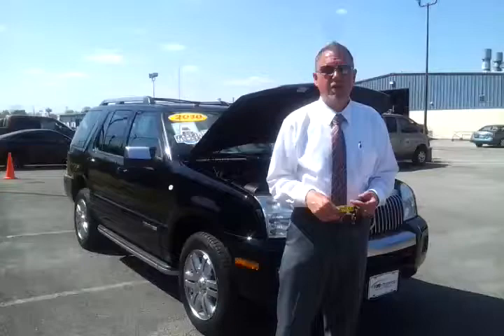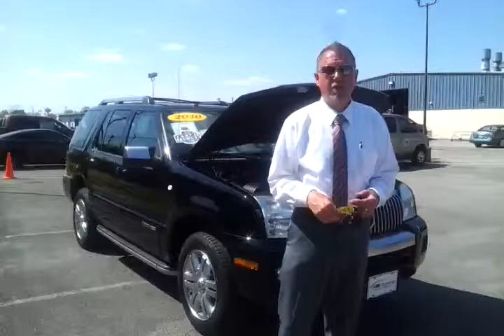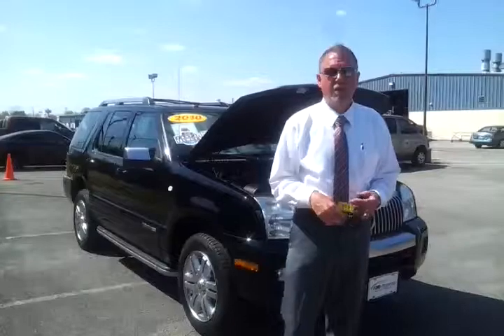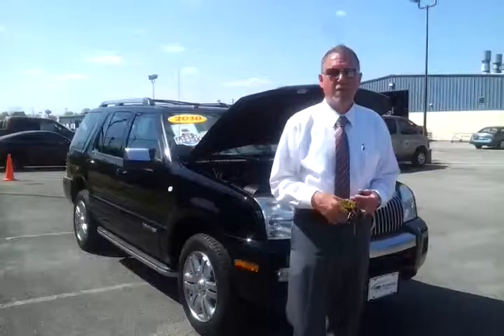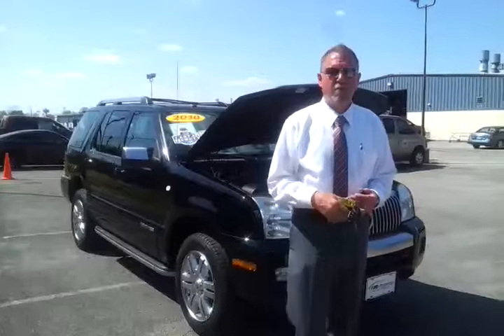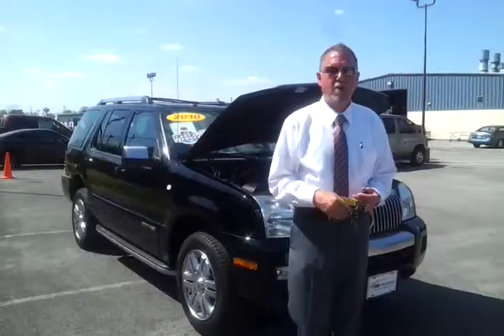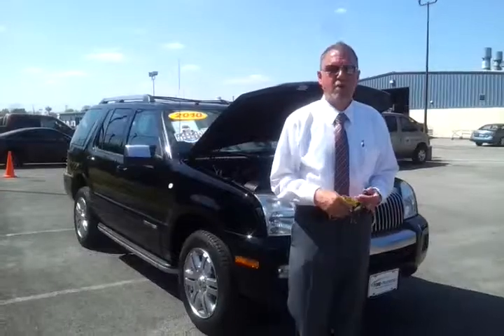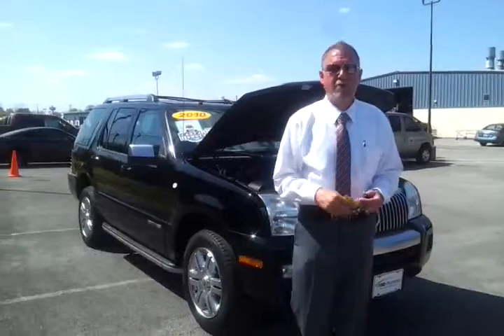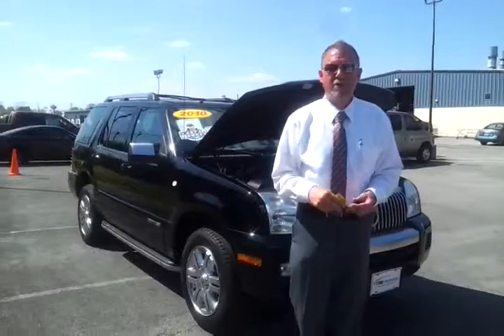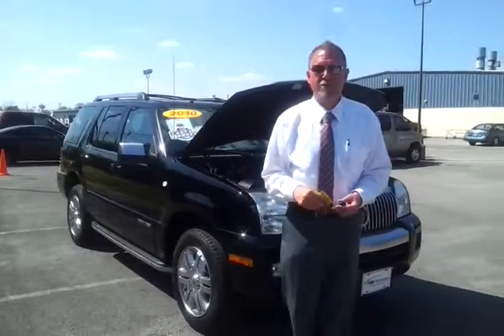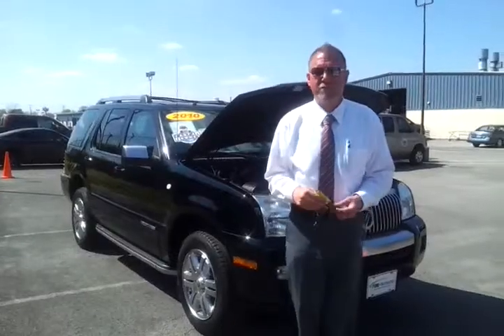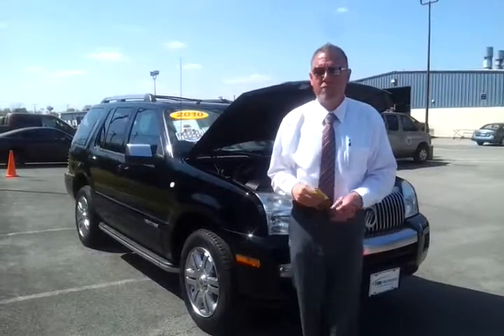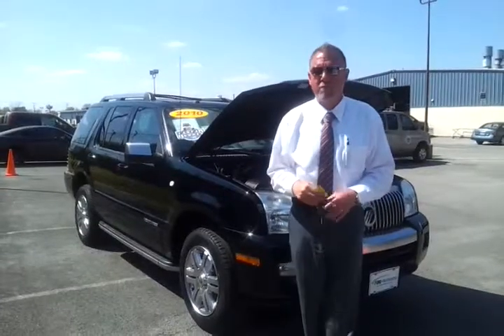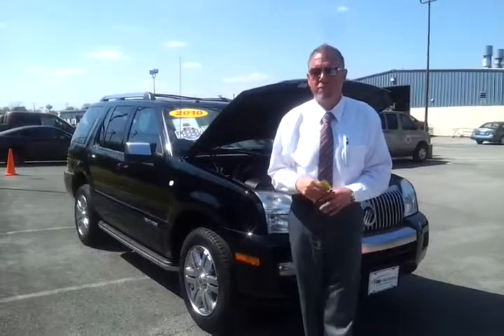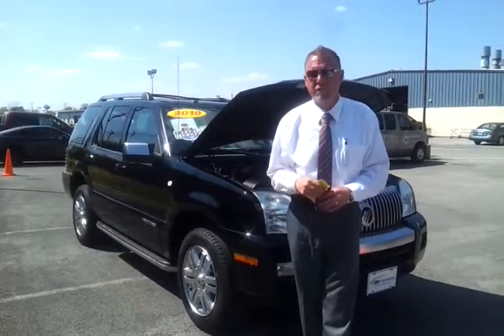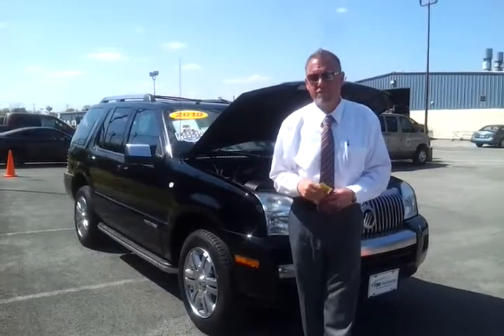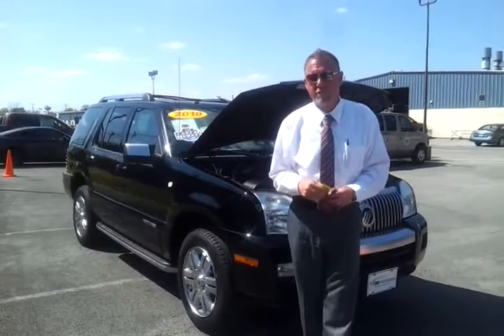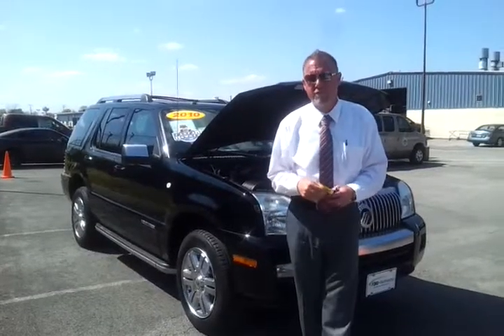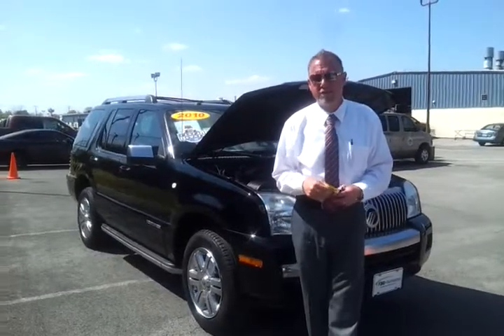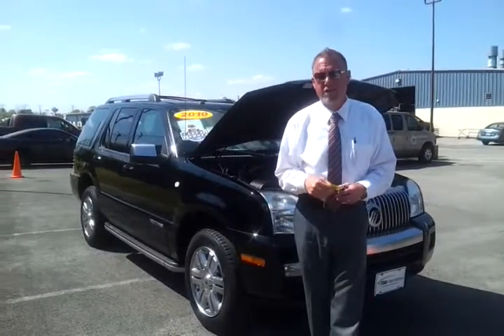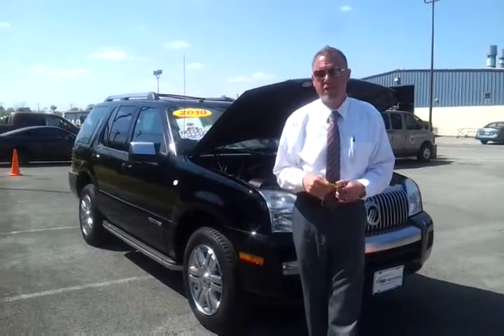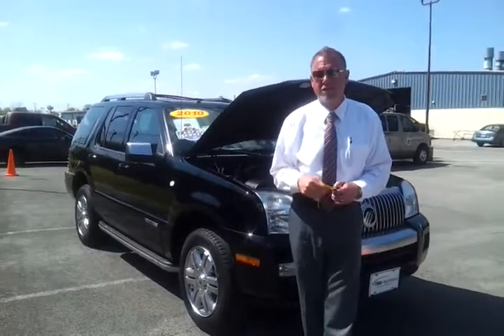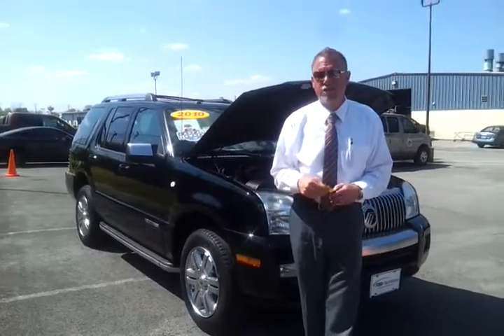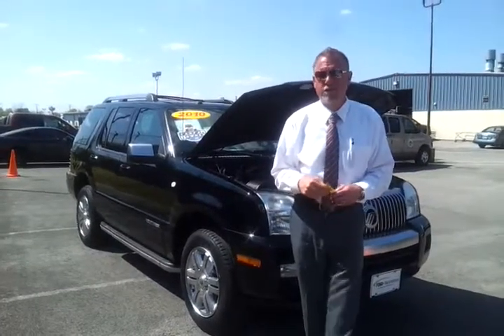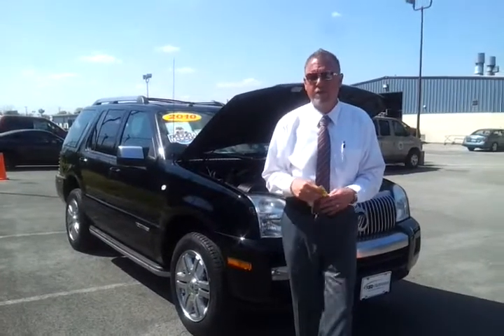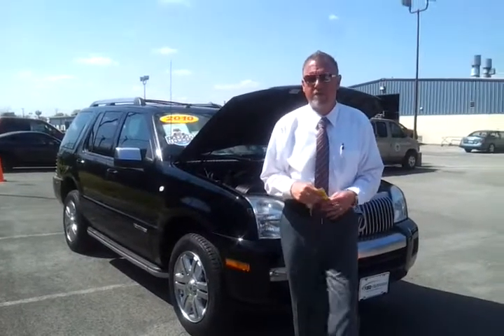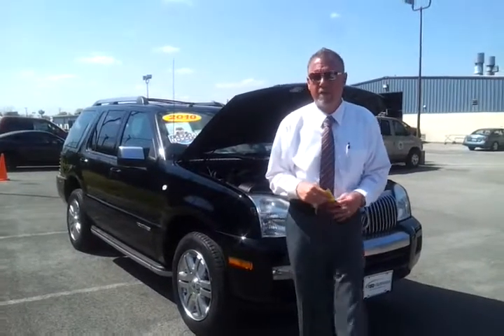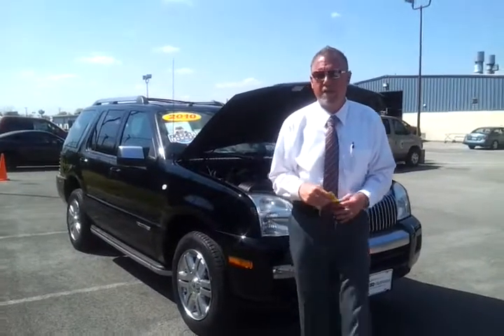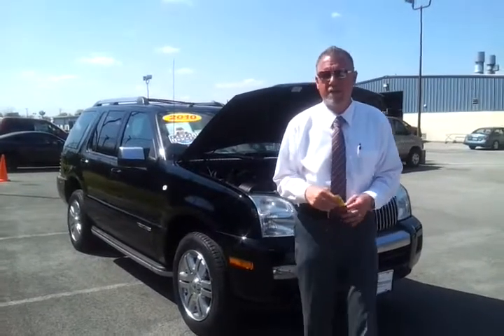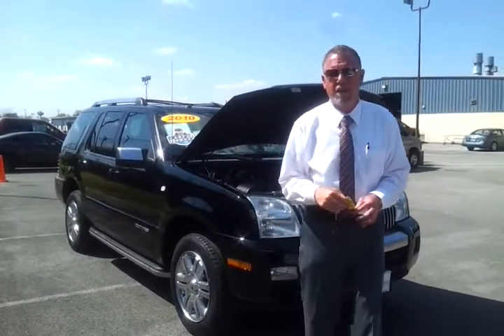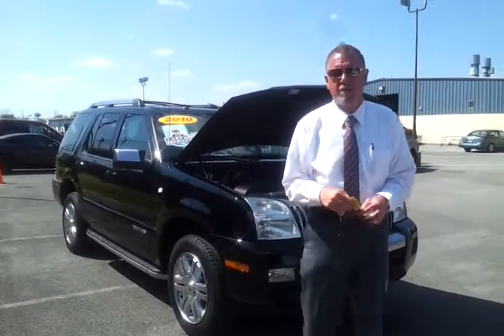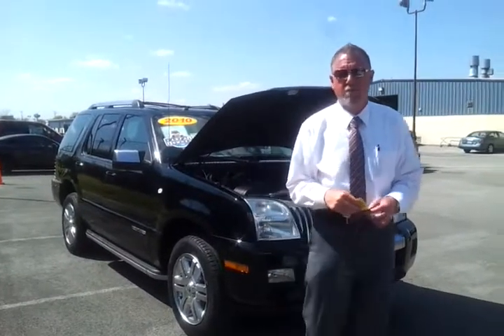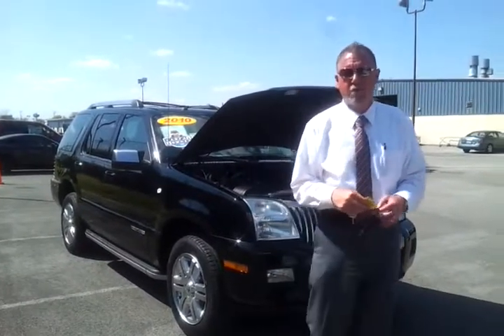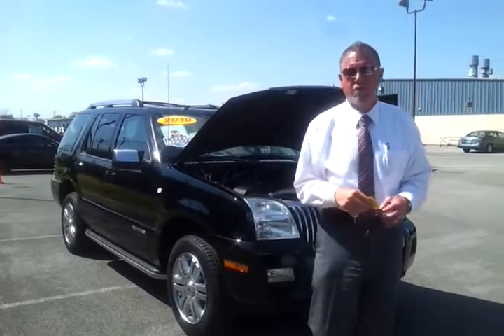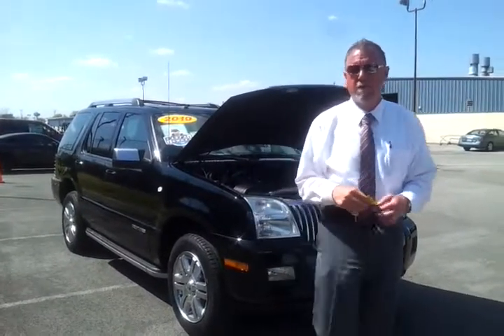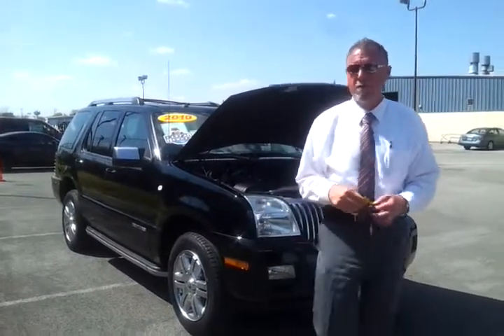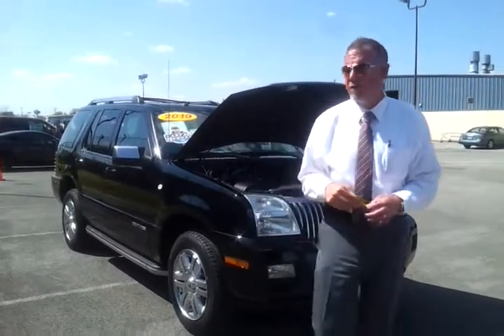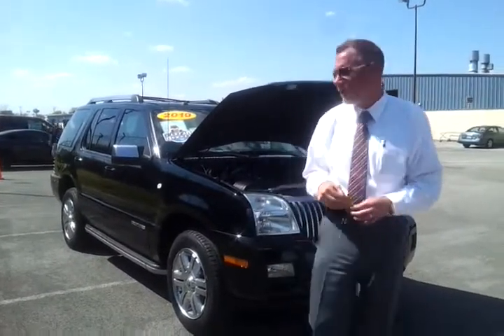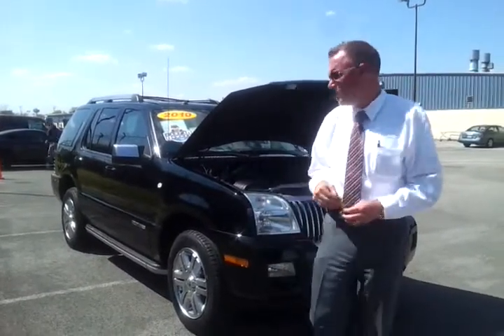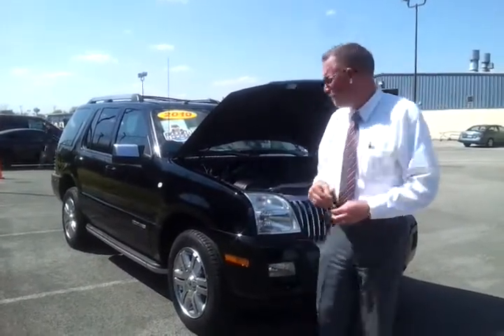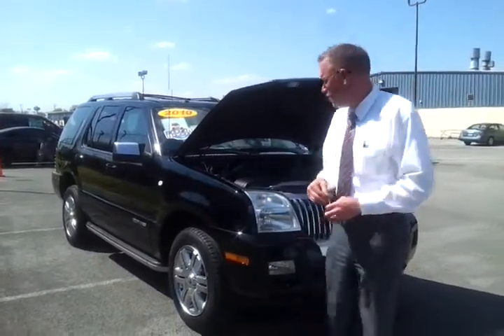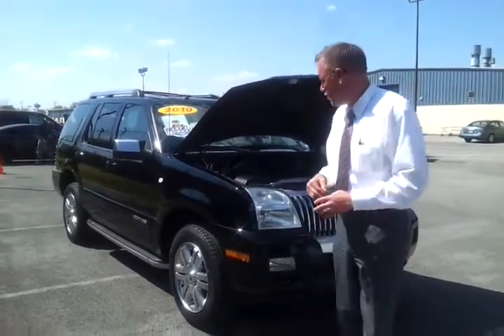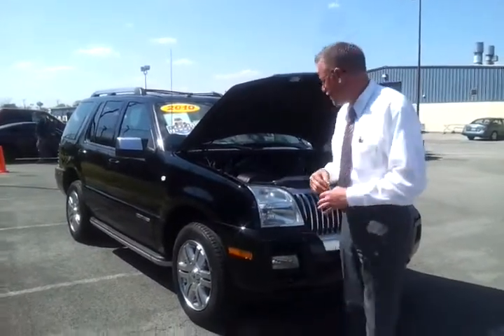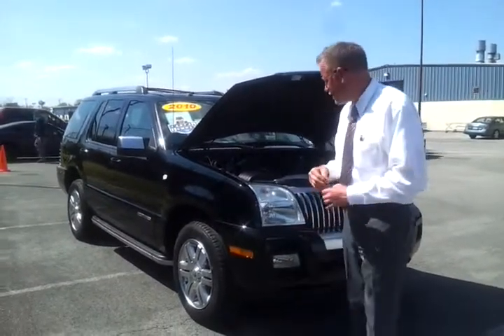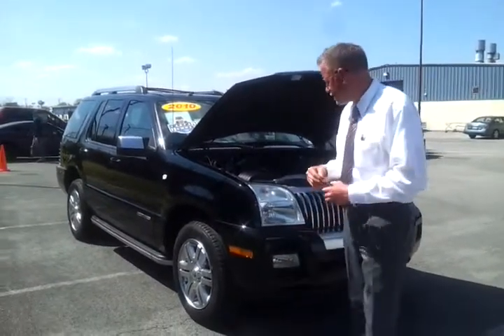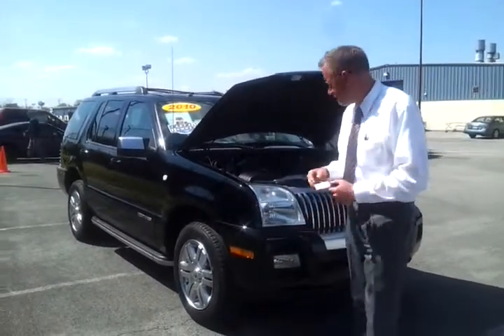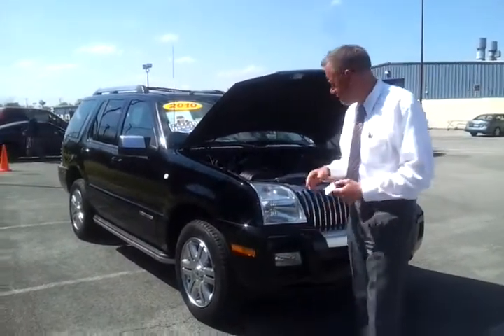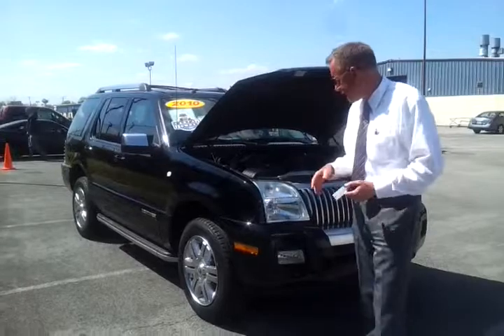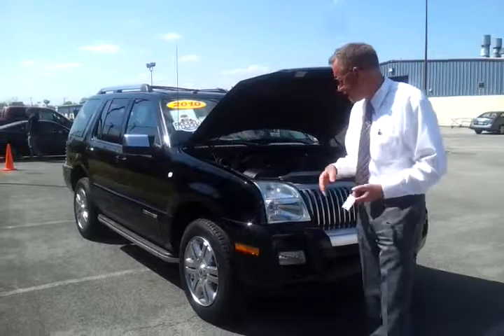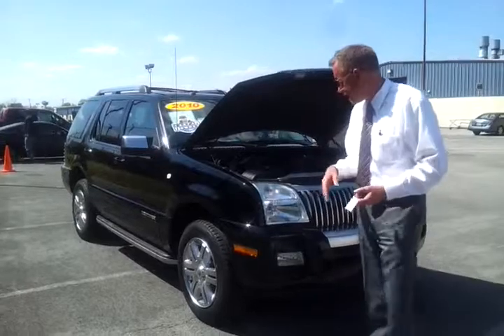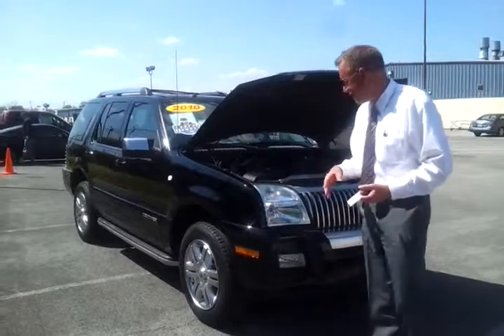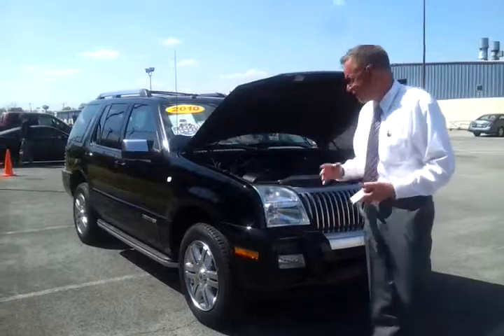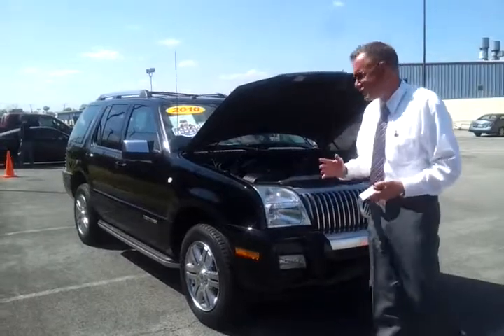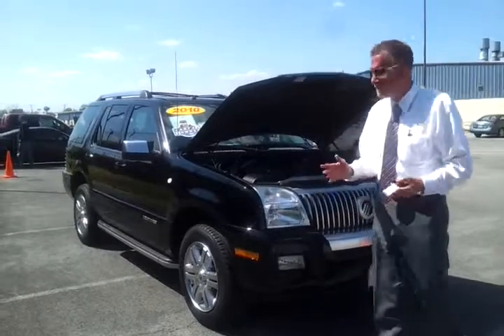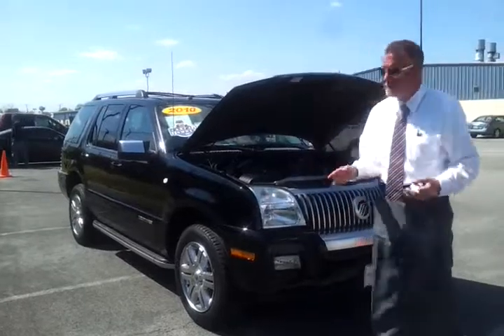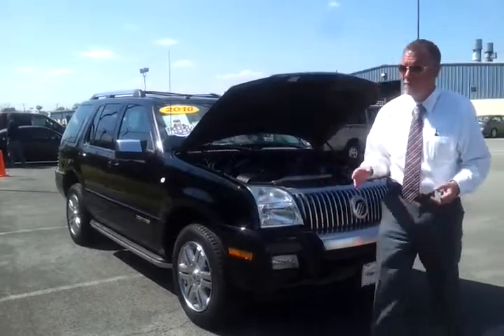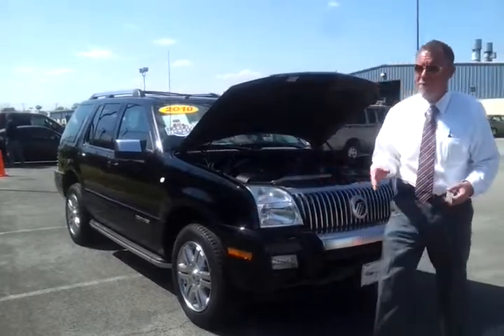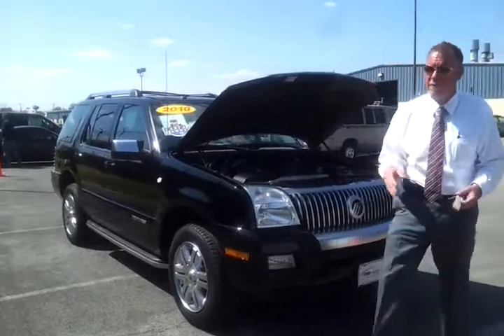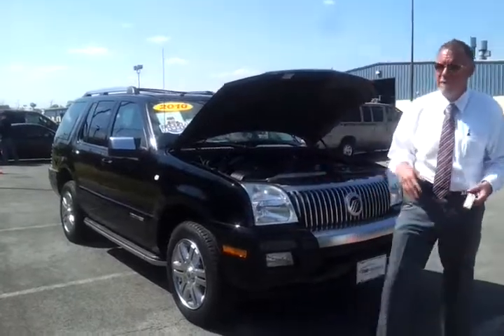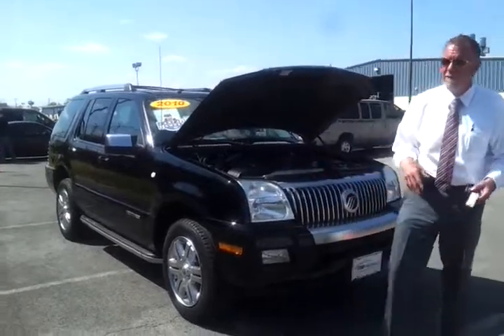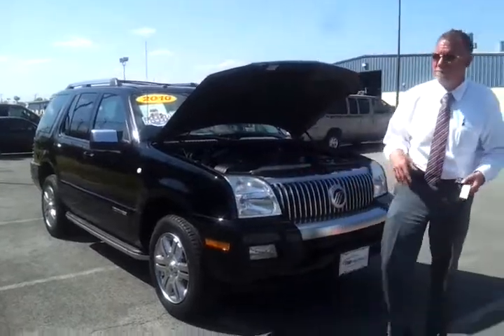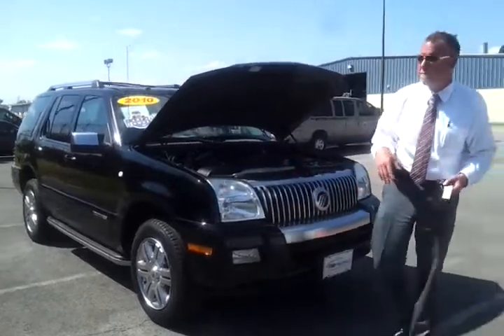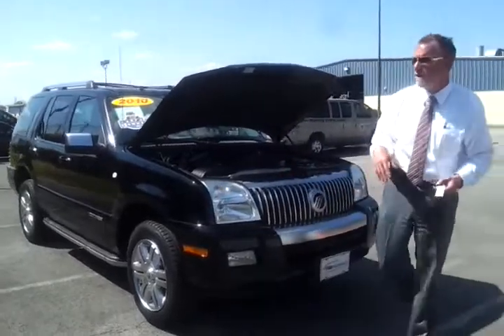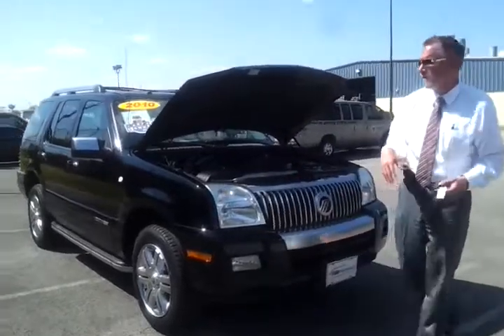Hello everybody. Brian Grizz at Ford of Murfreesboro, taking a look at this 2010 Mercury Mountaineer Premier Edition. Black in color, 61,000 miles.